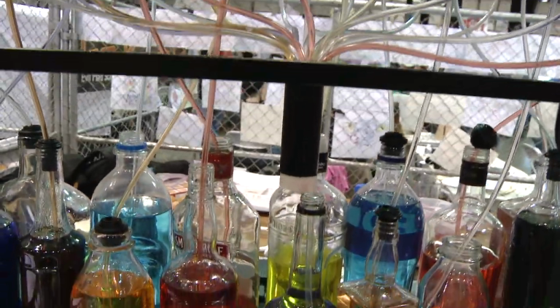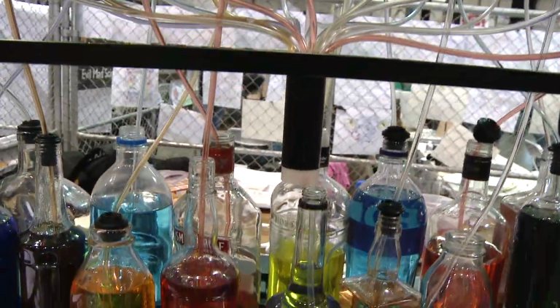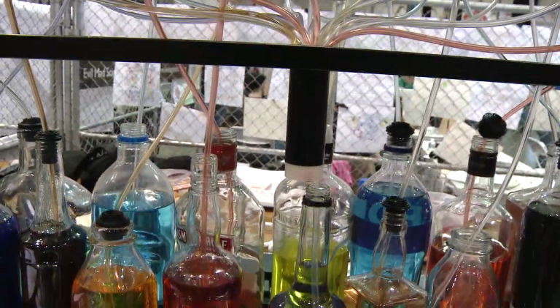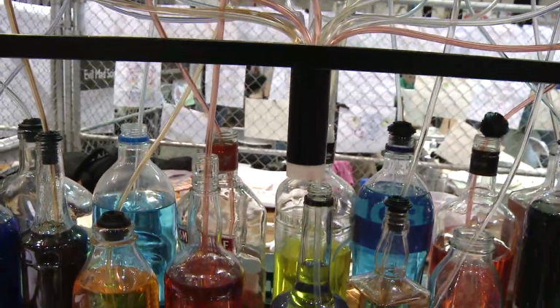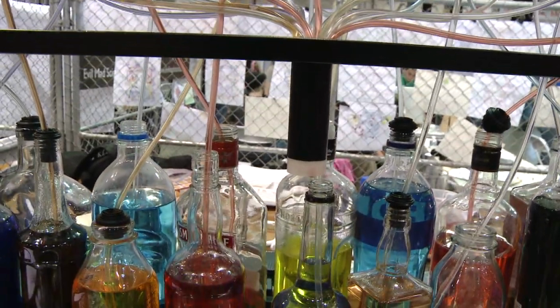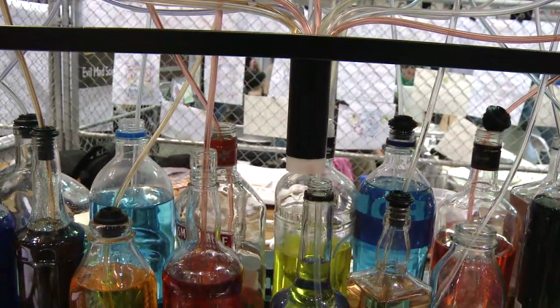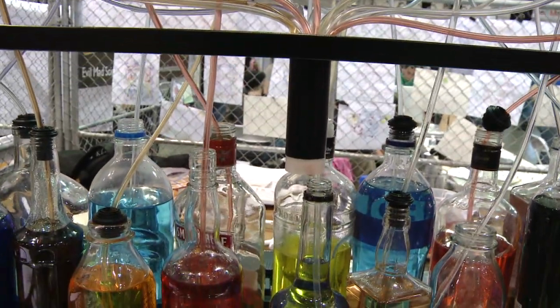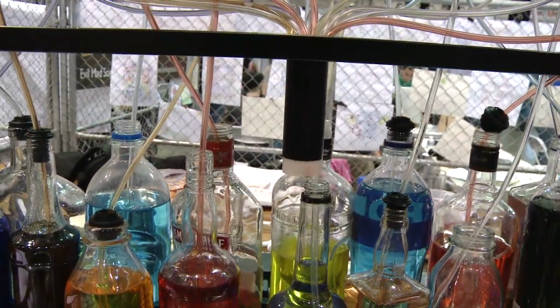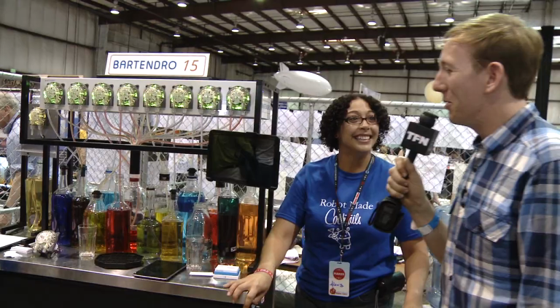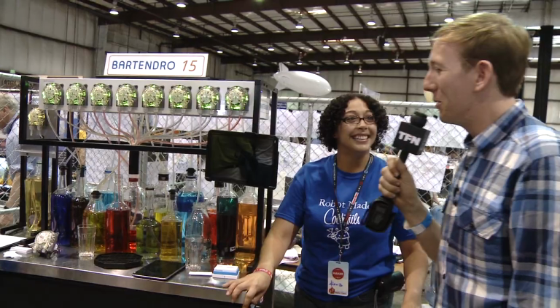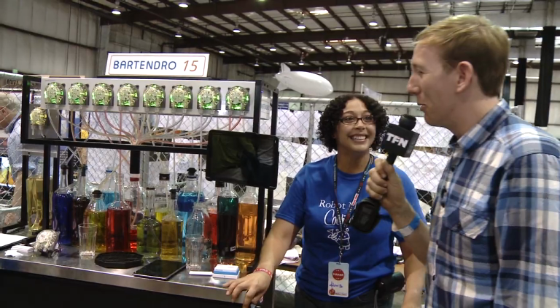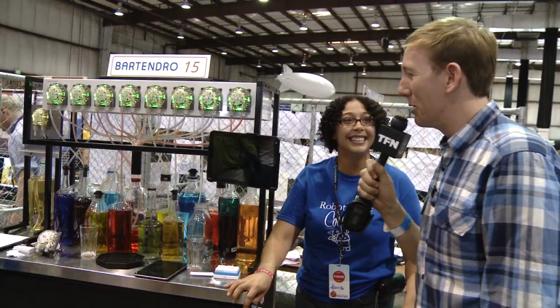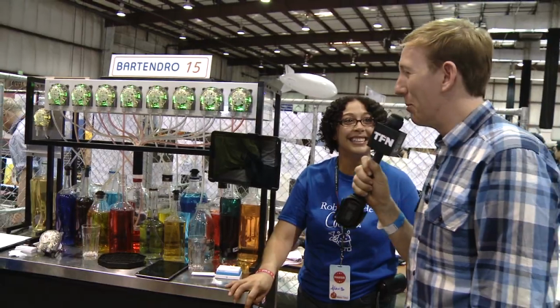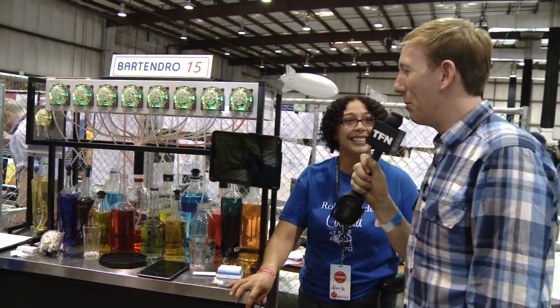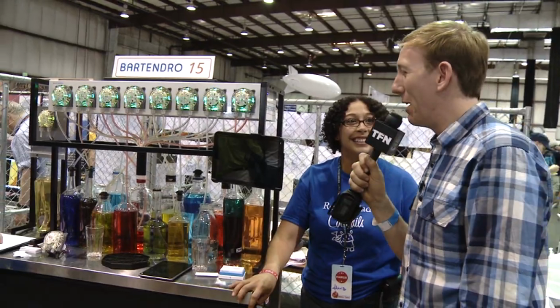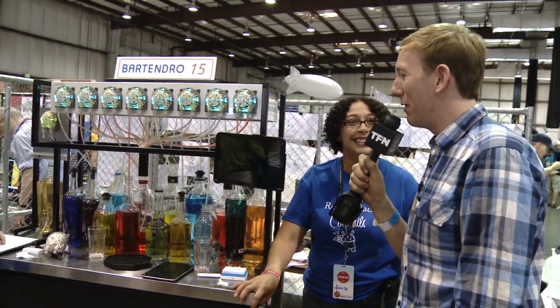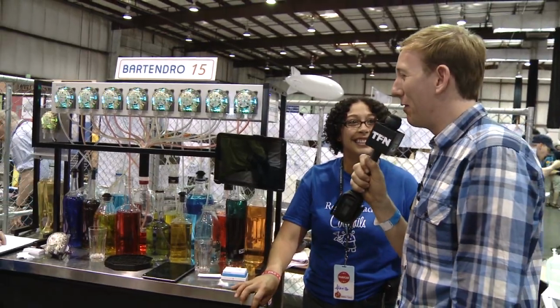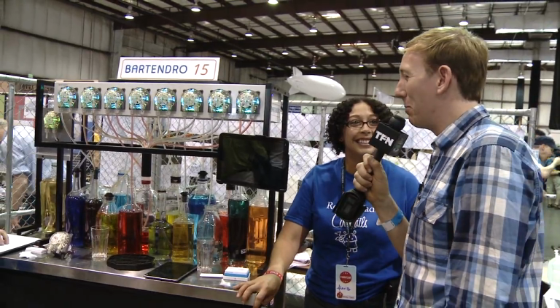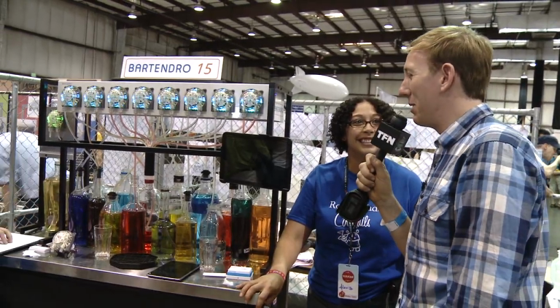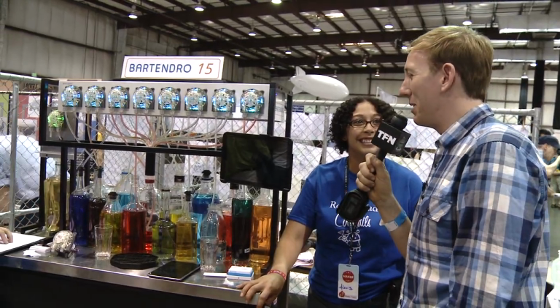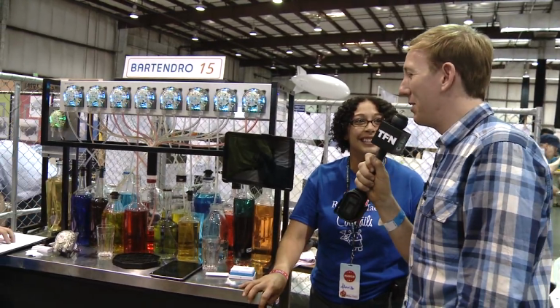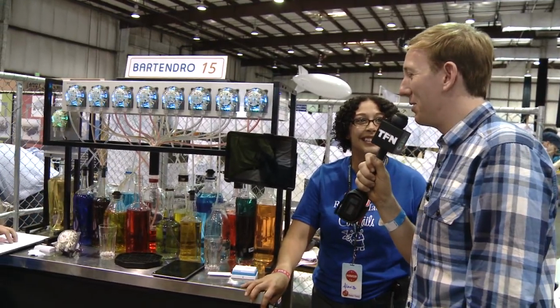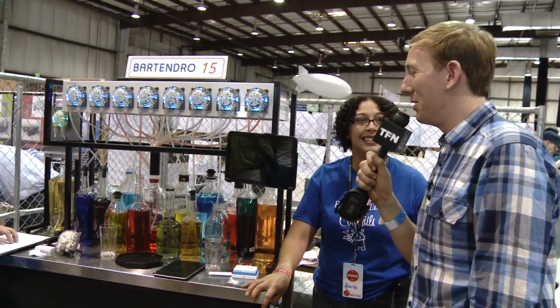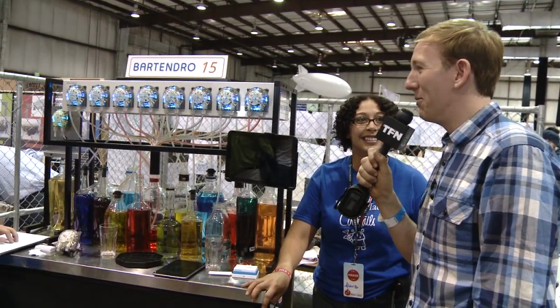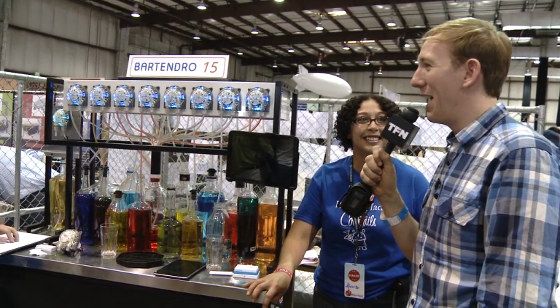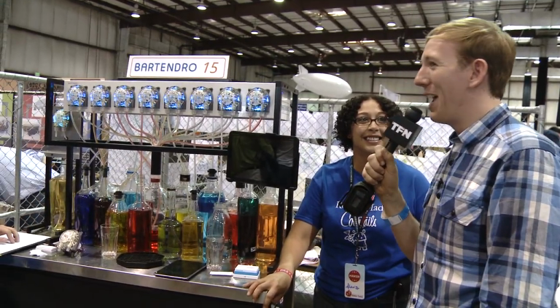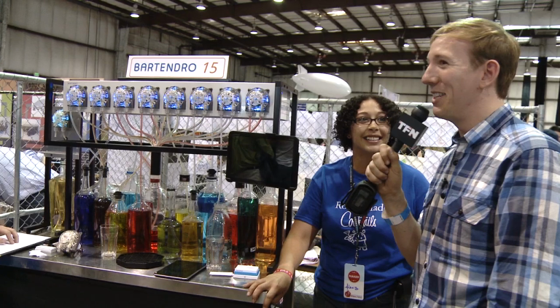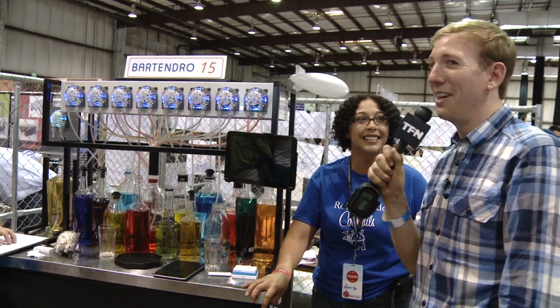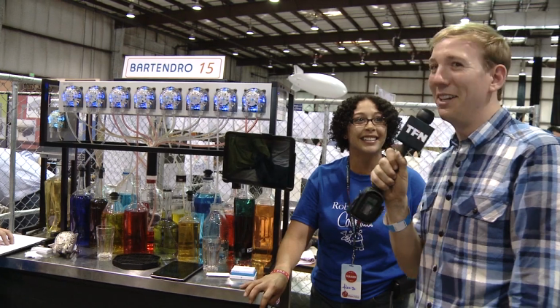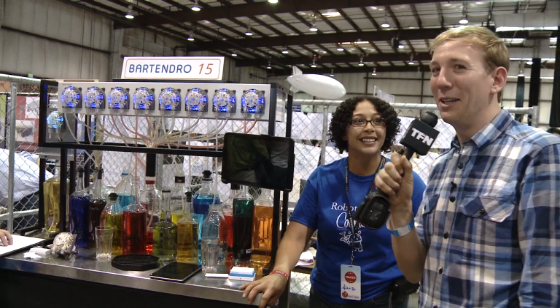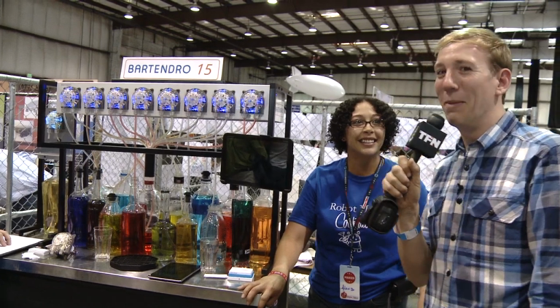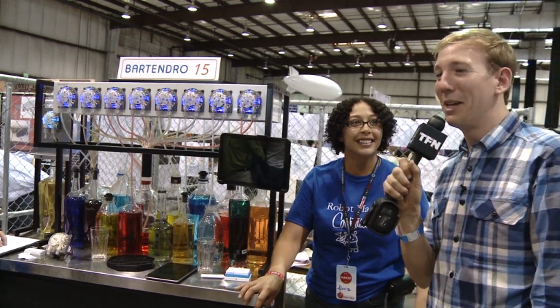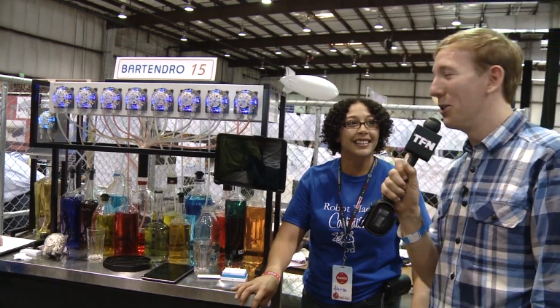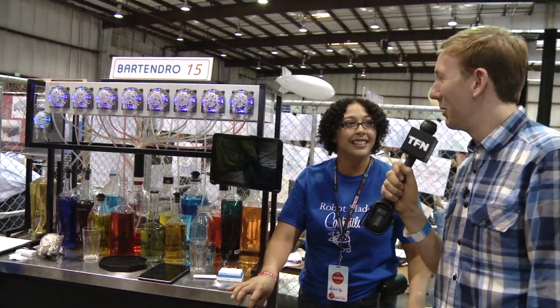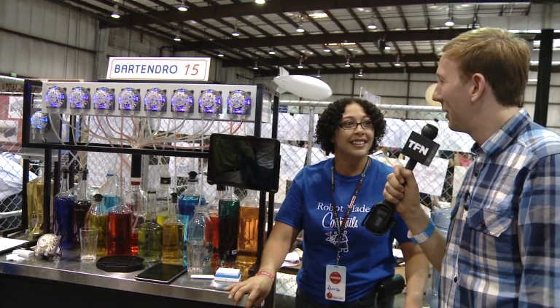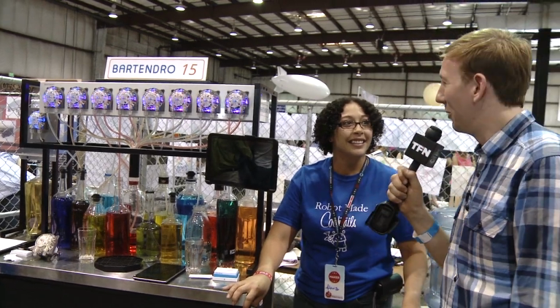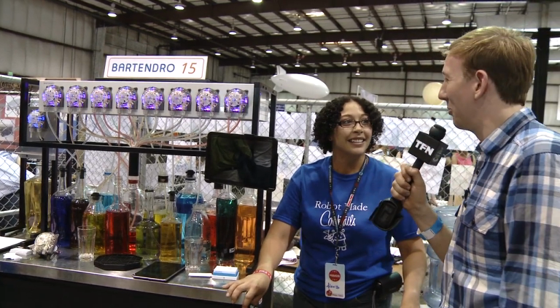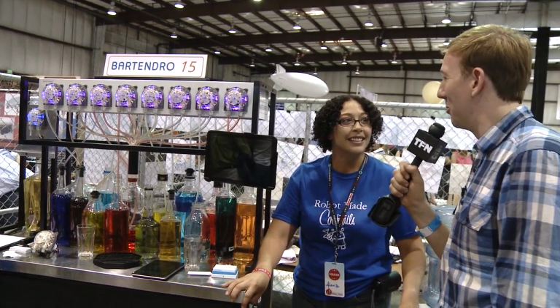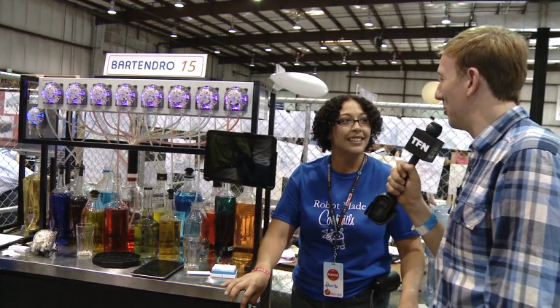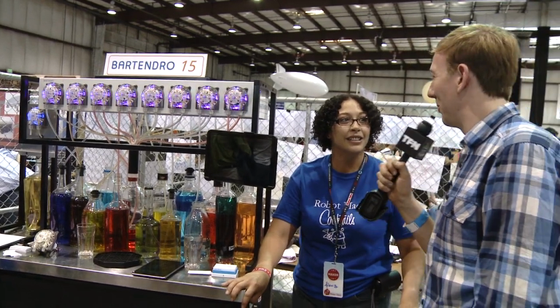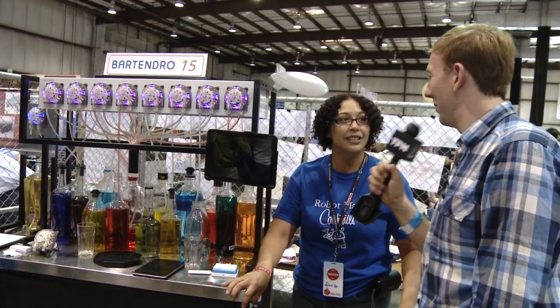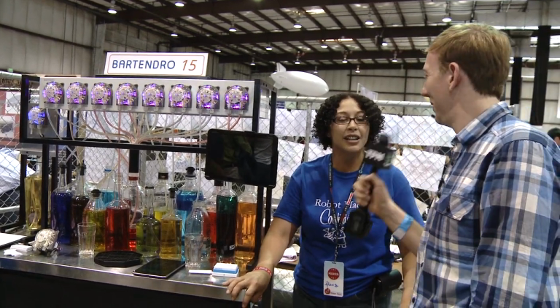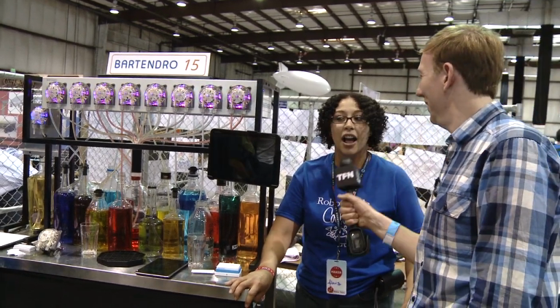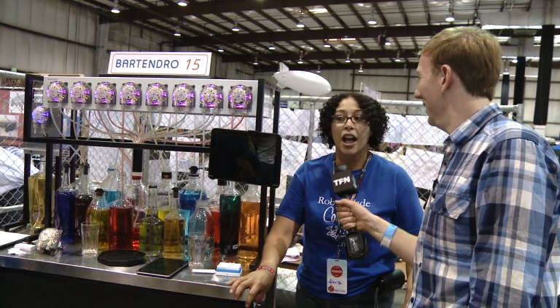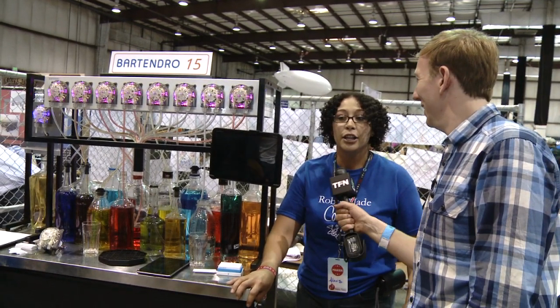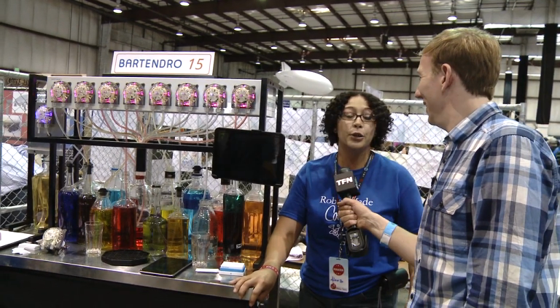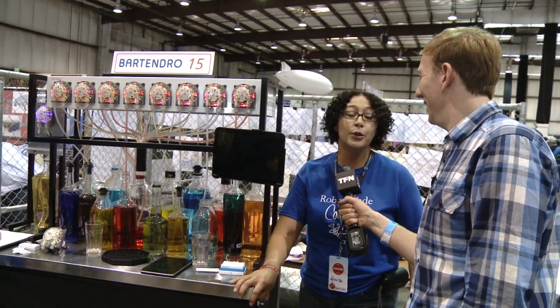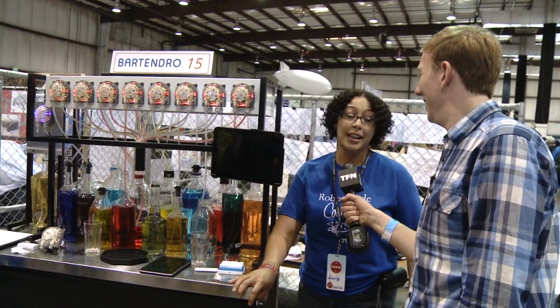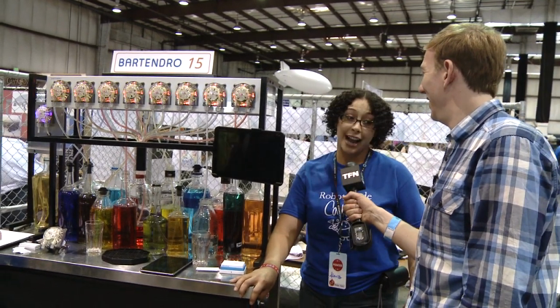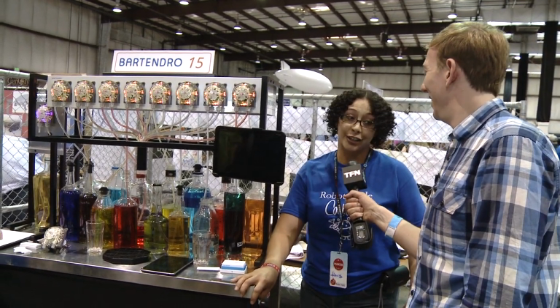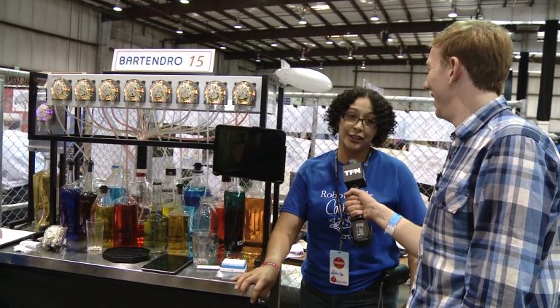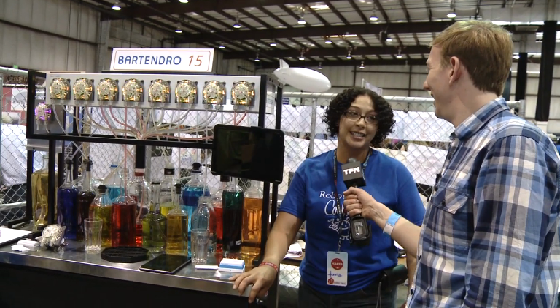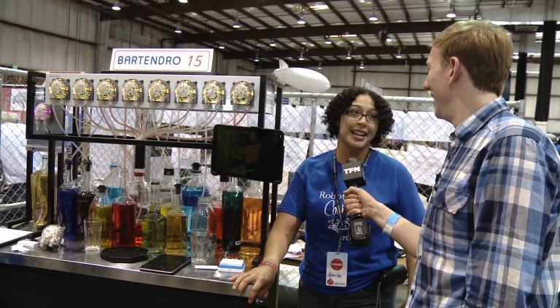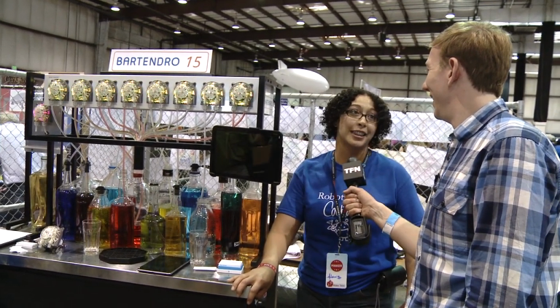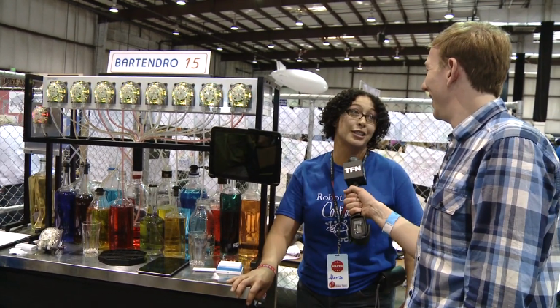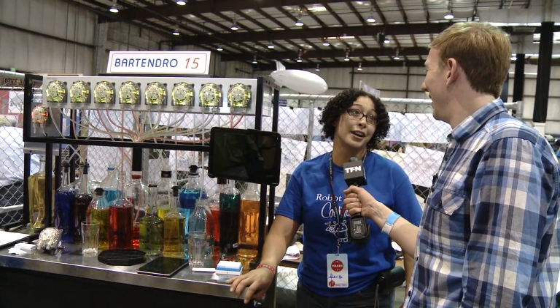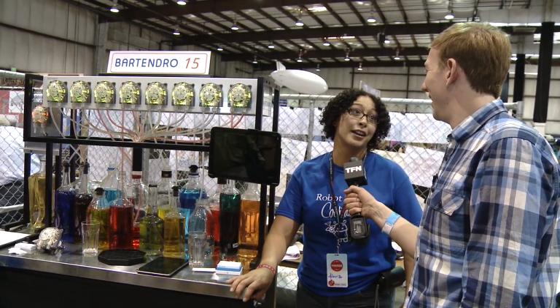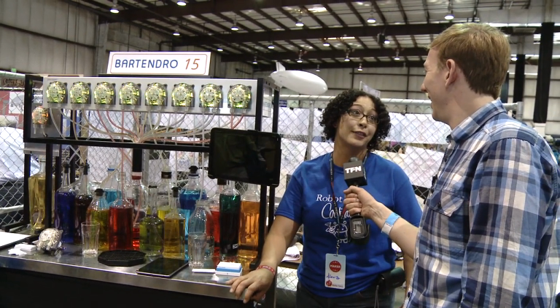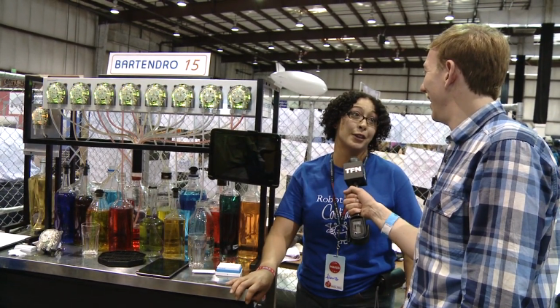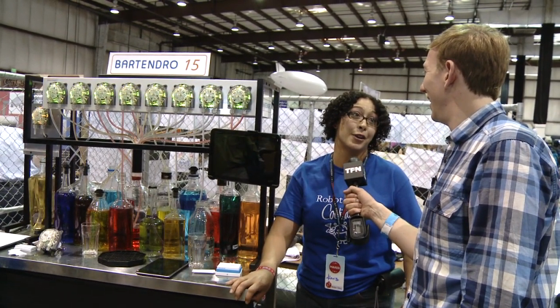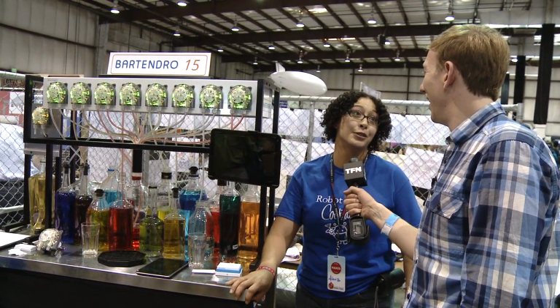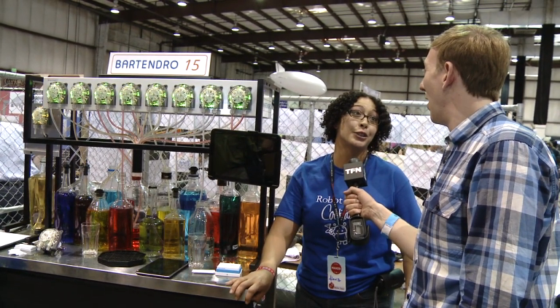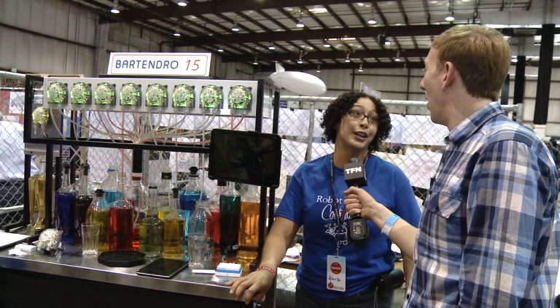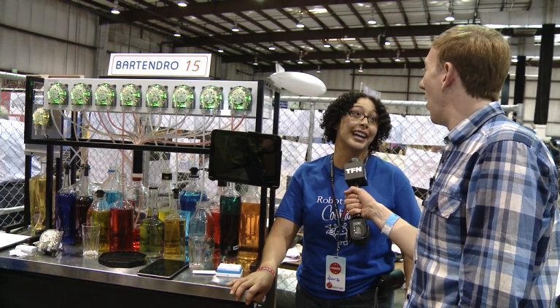Does the robot bartender do what some of my favorite bartenders do and accidentally make a drink a little too strong? You can actually set the strength of your own drink.